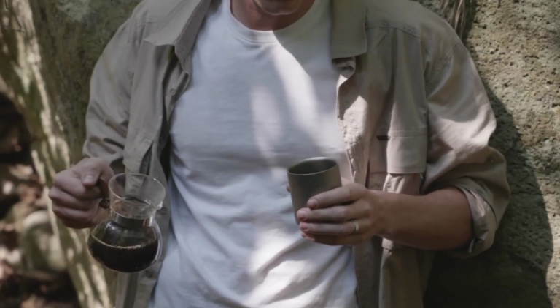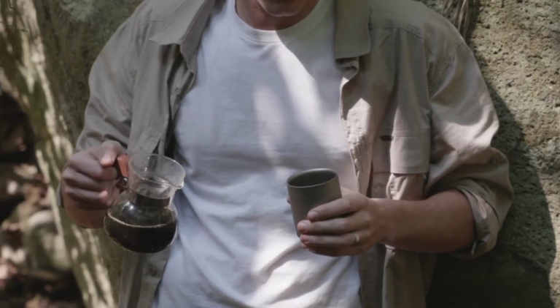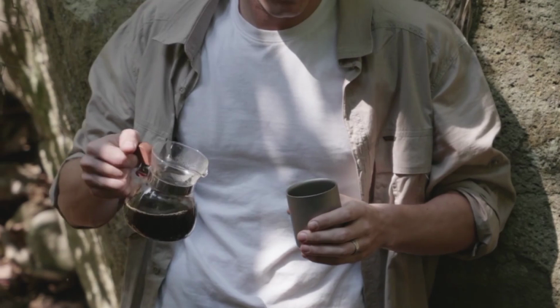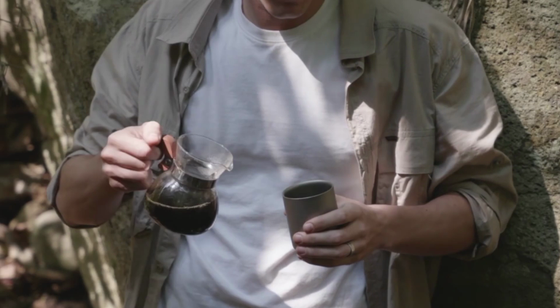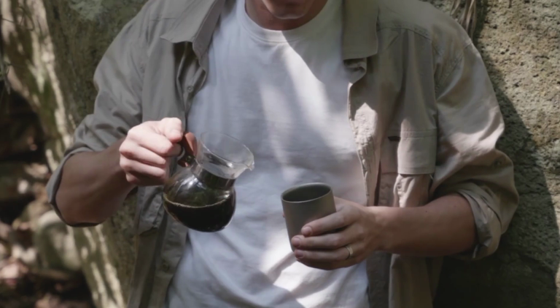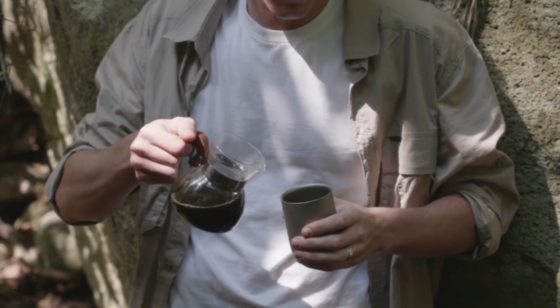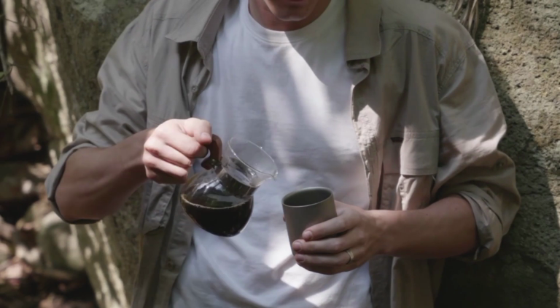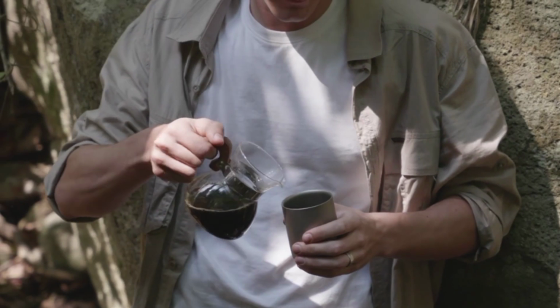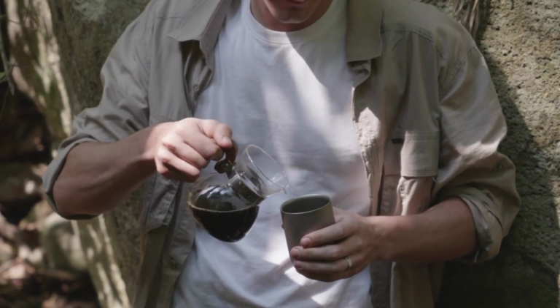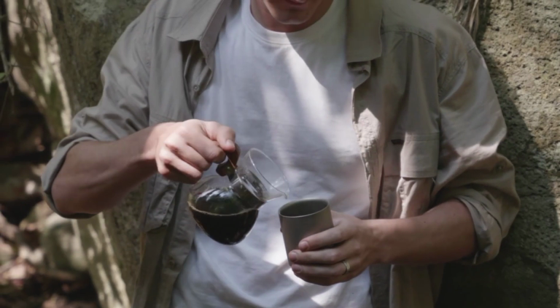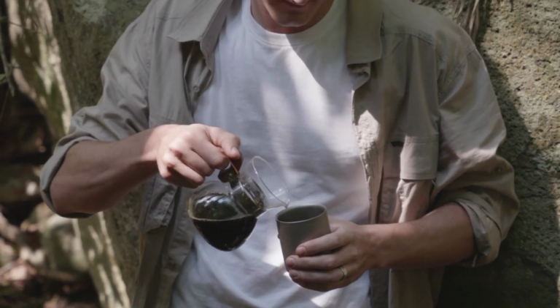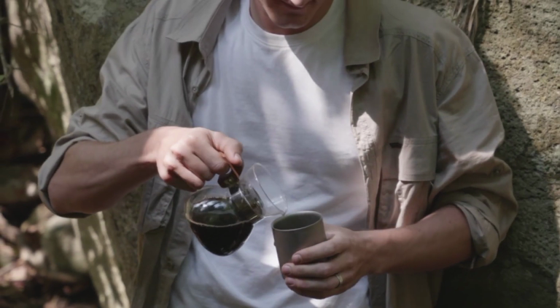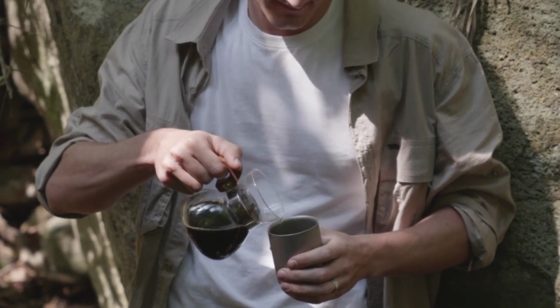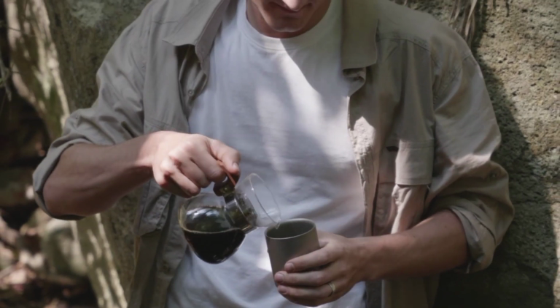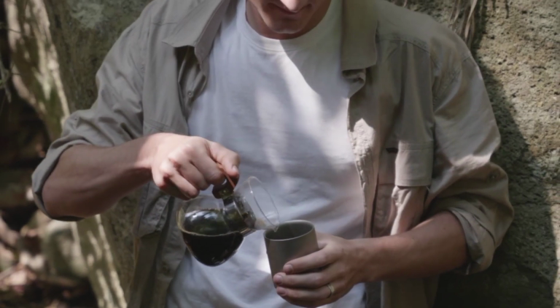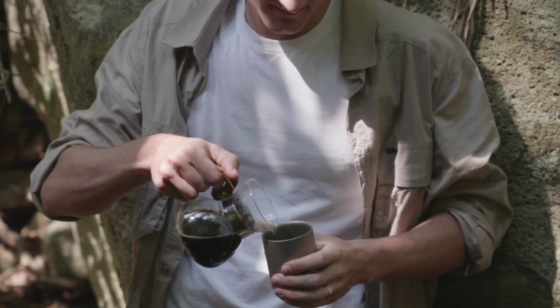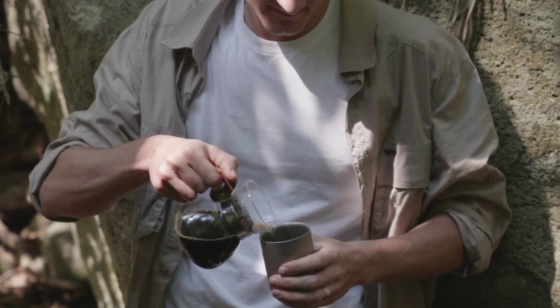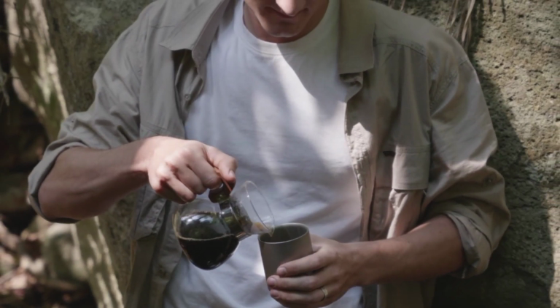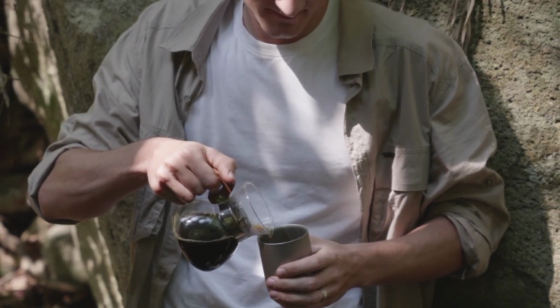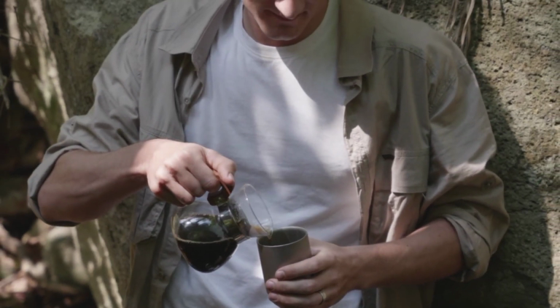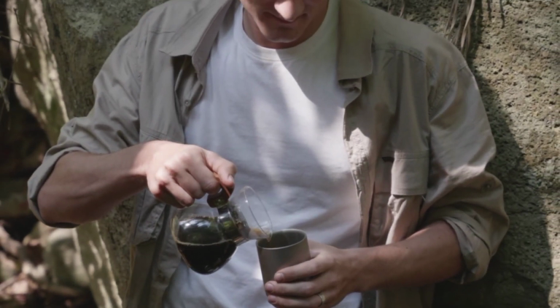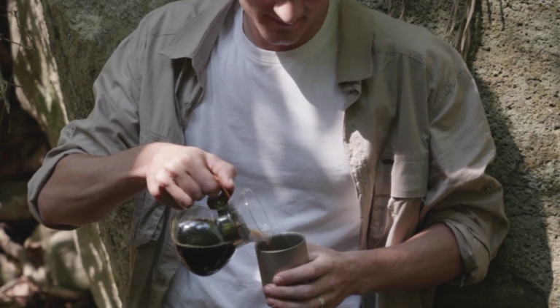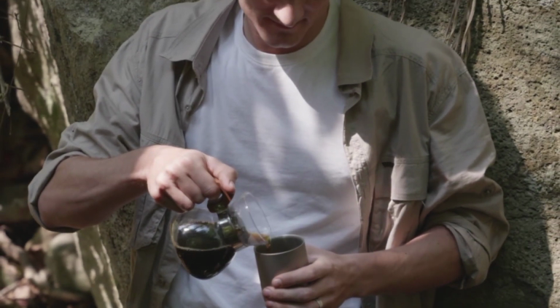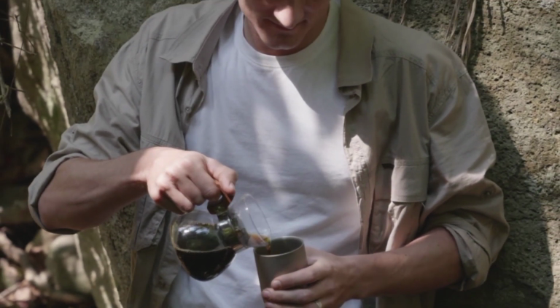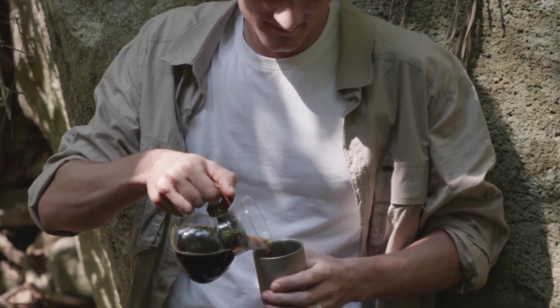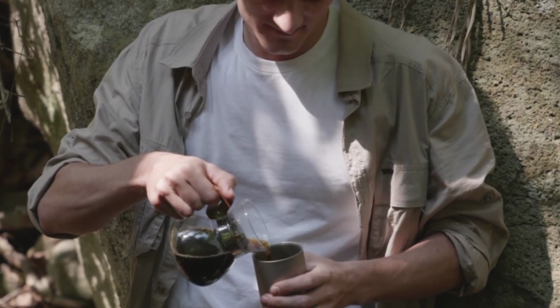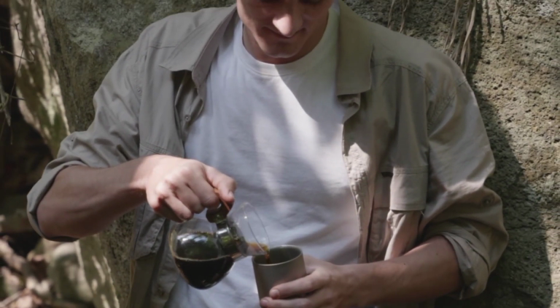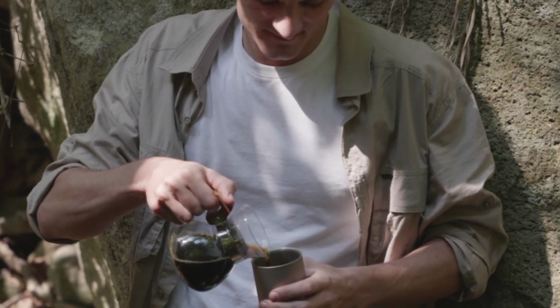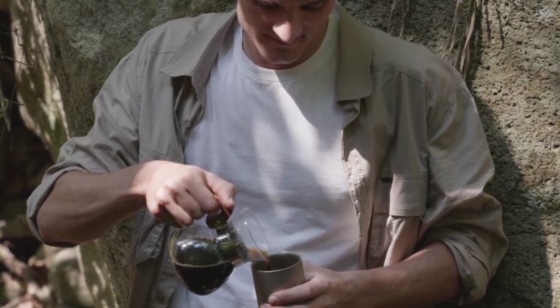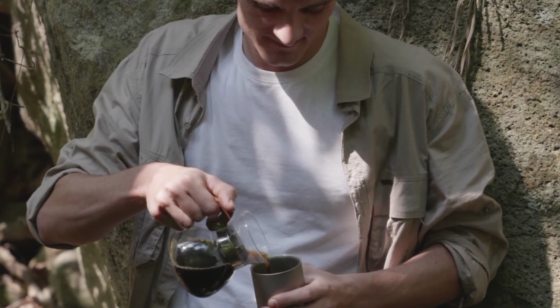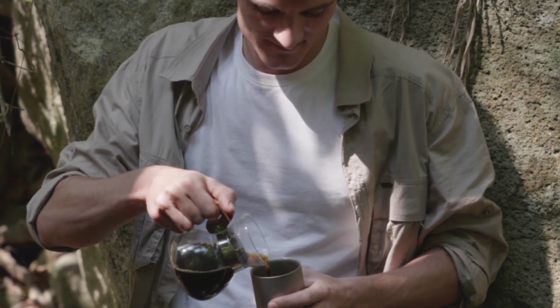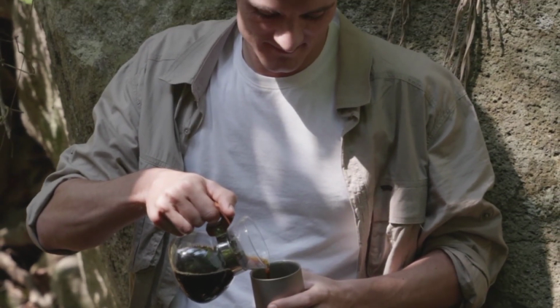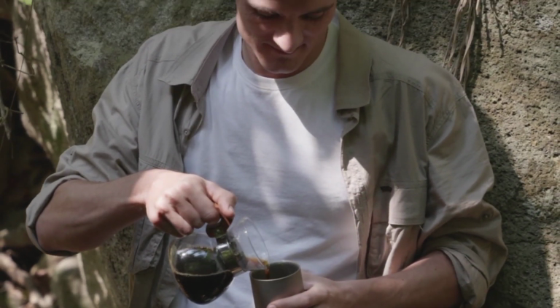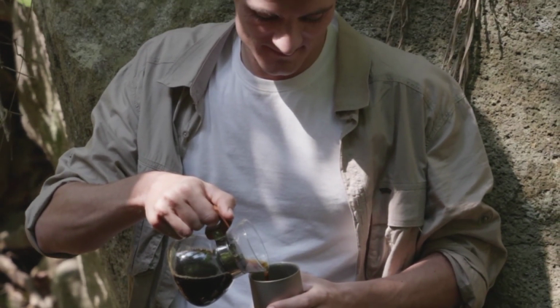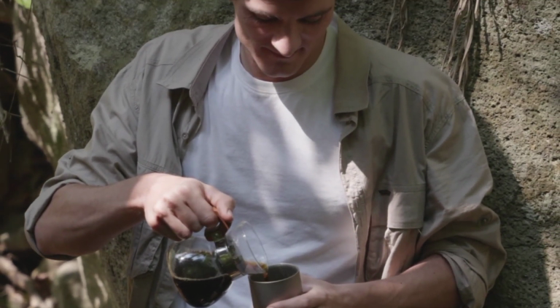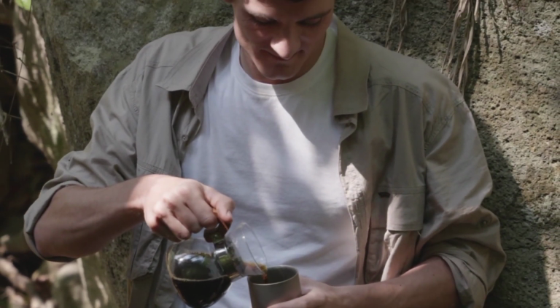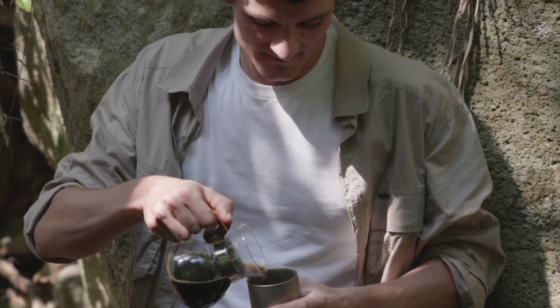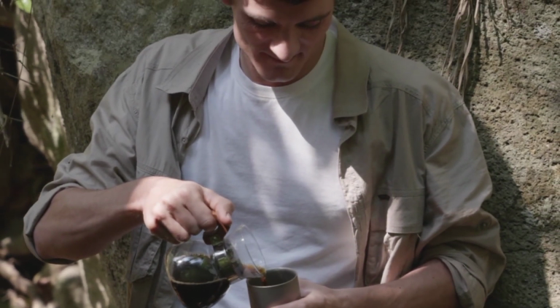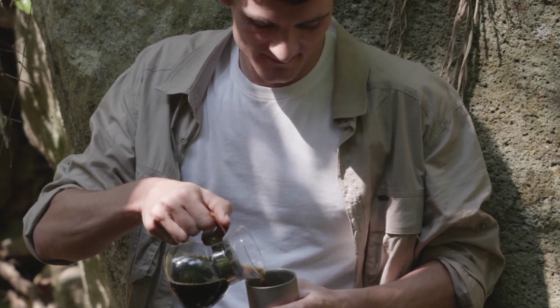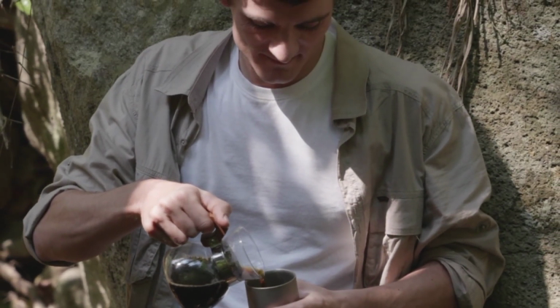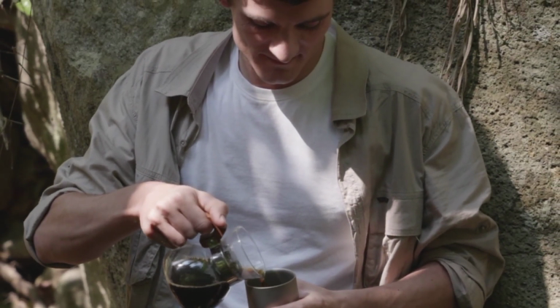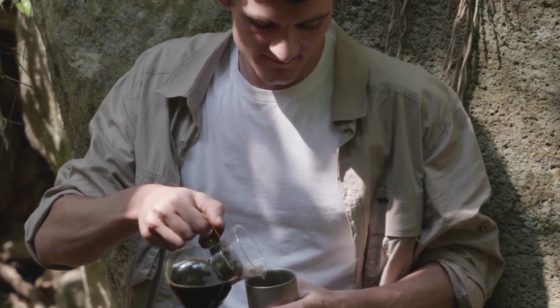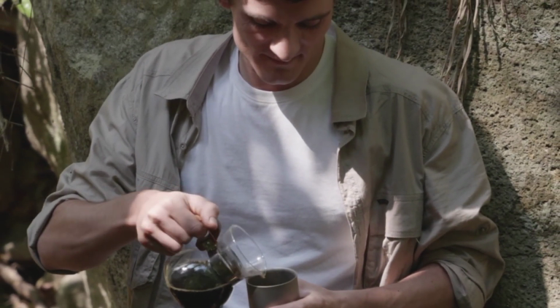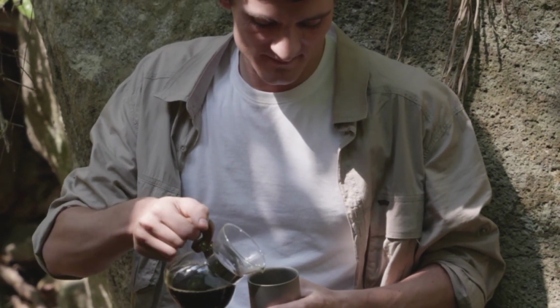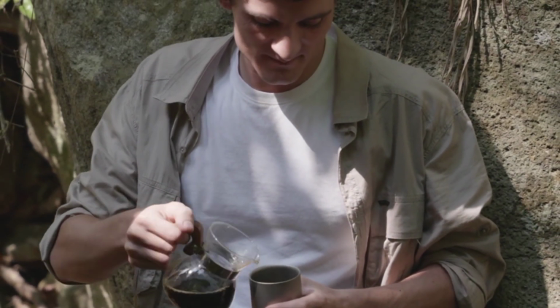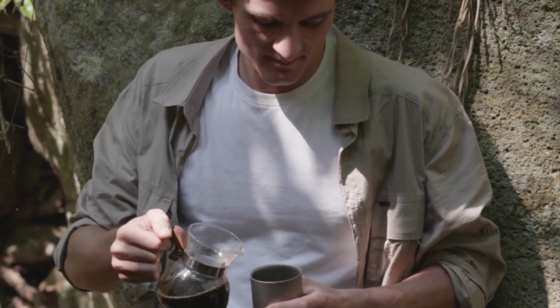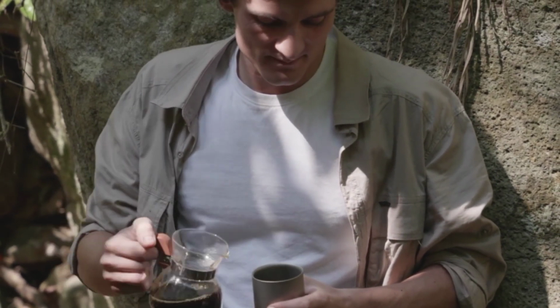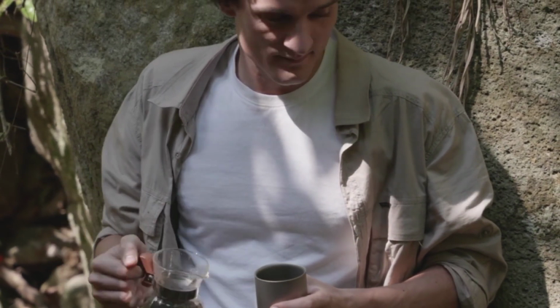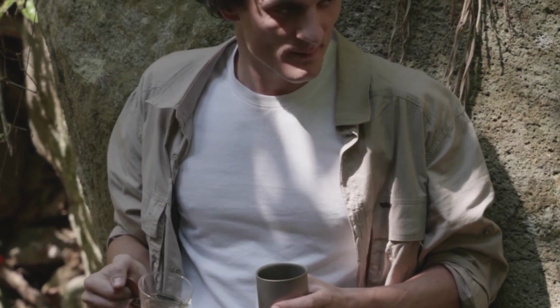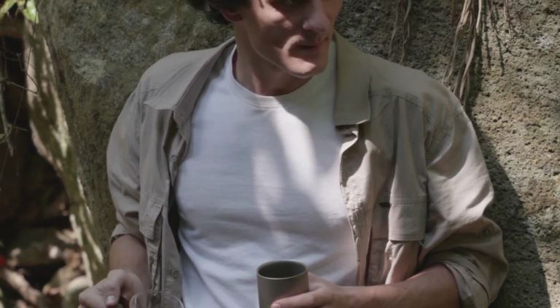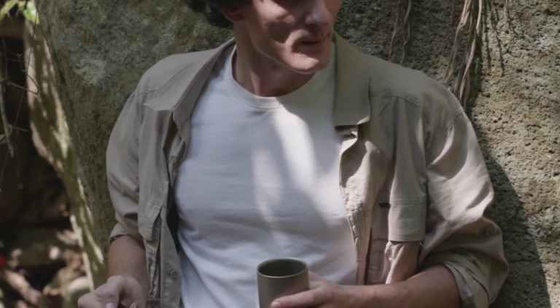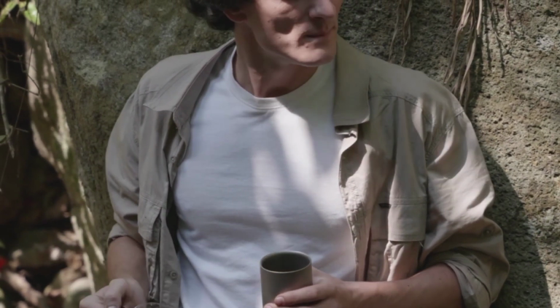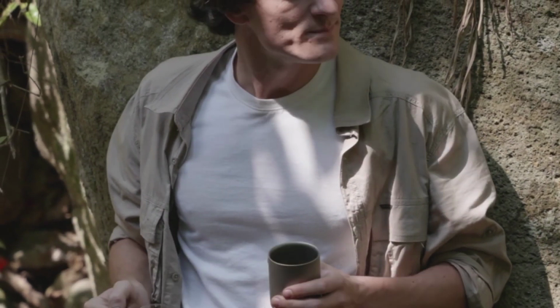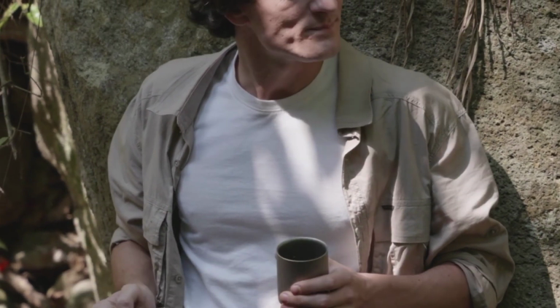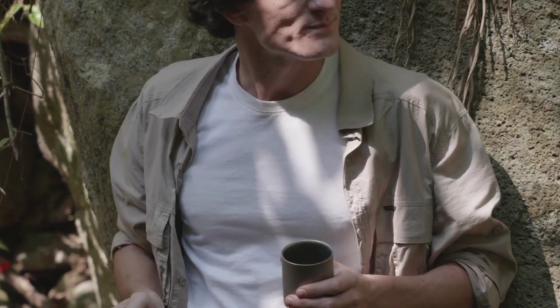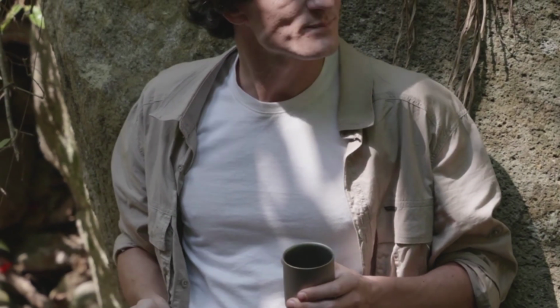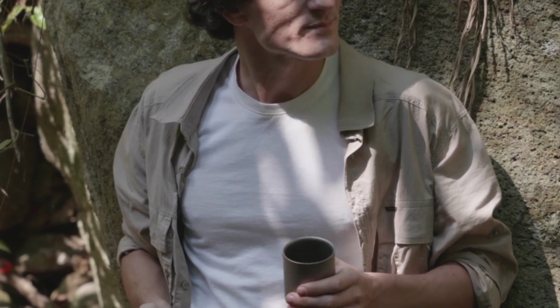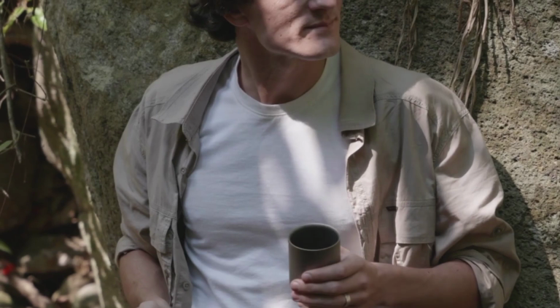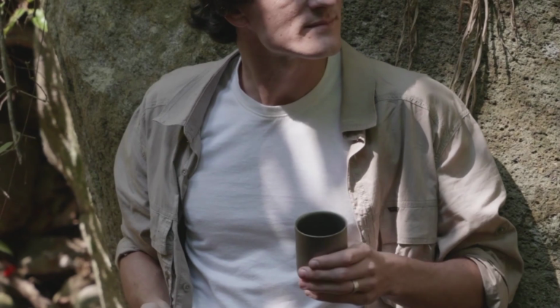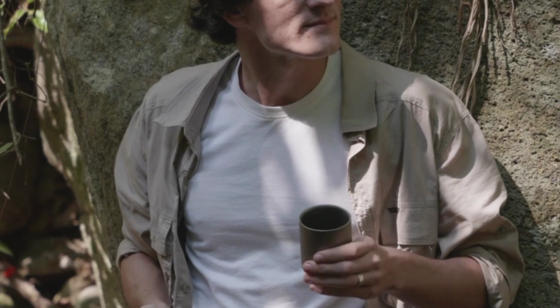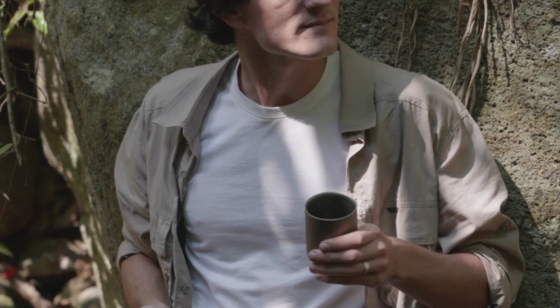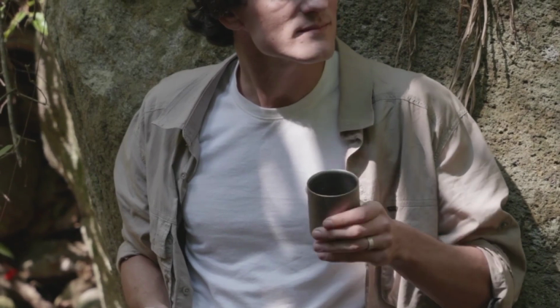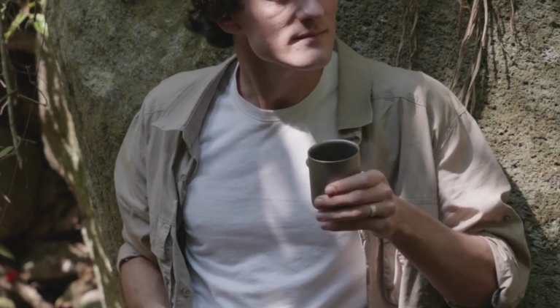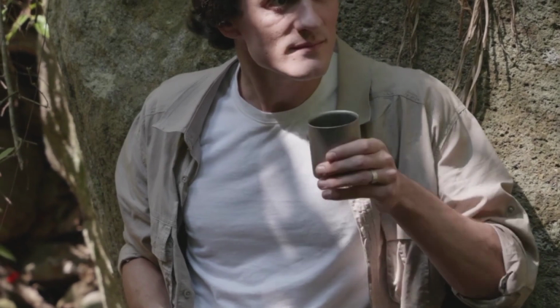Then pour 2 teaspoons of bamboo charcoal powder into the bottle, add the filtered tea, and stir well.